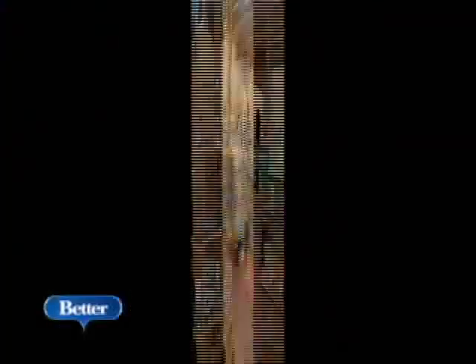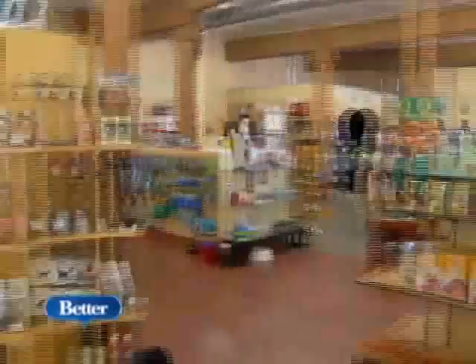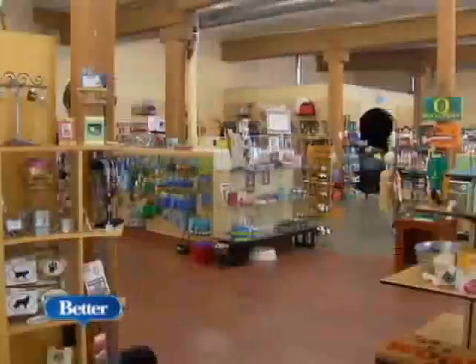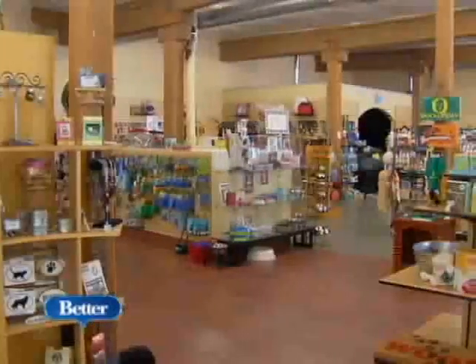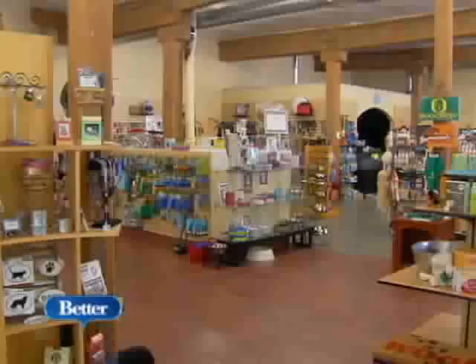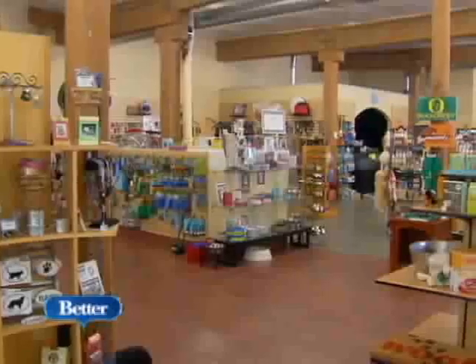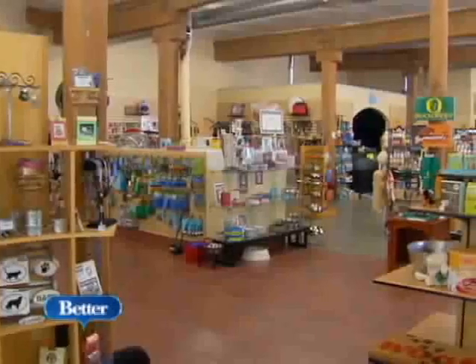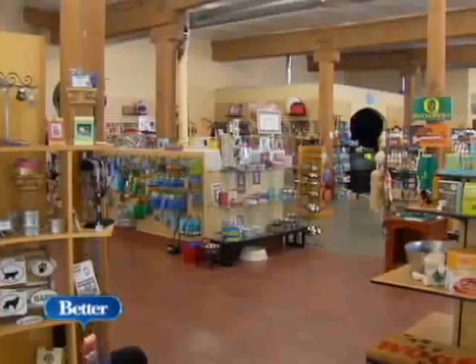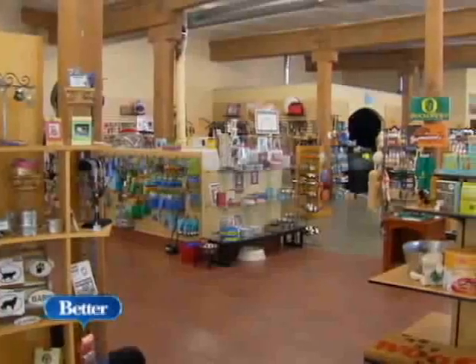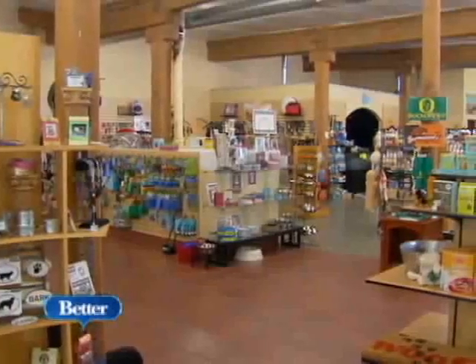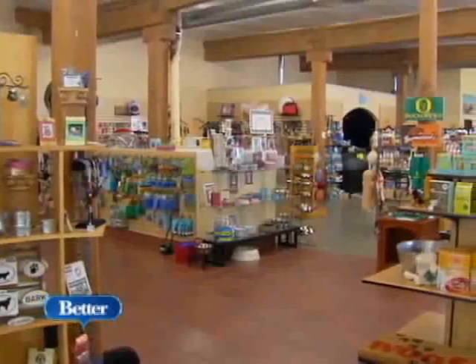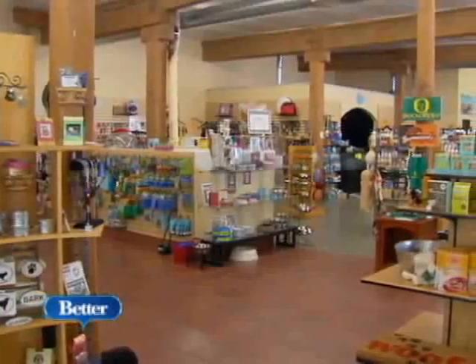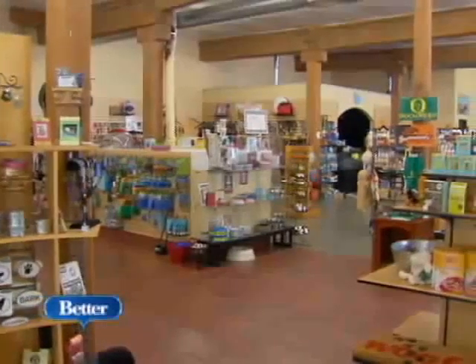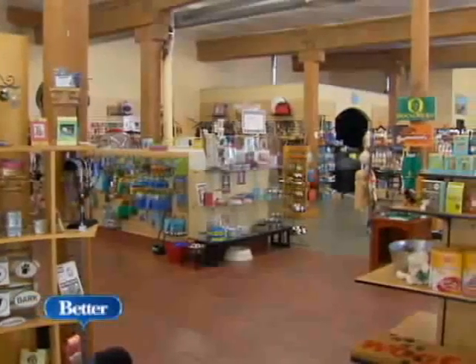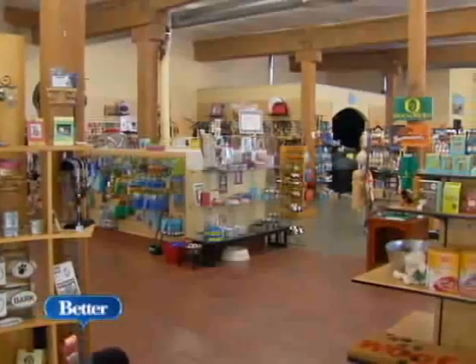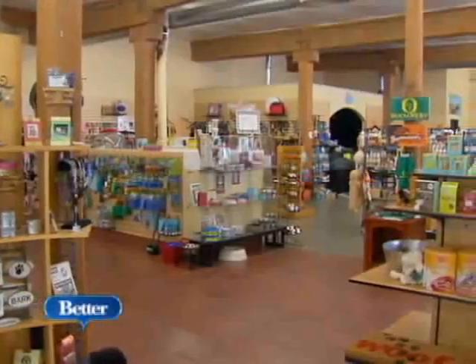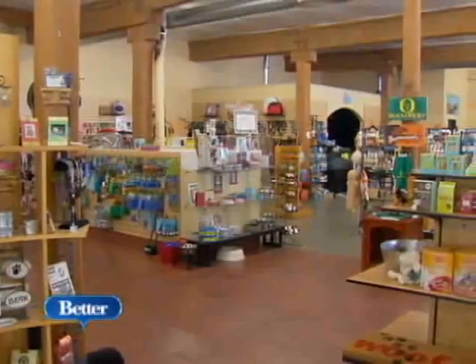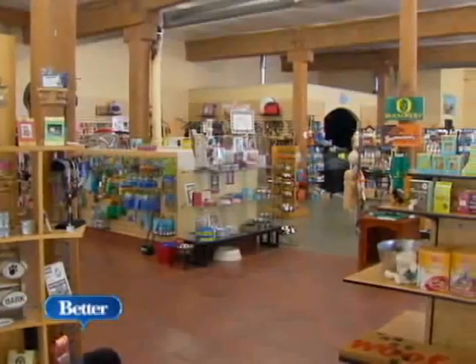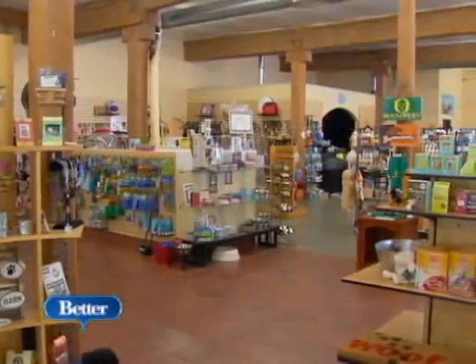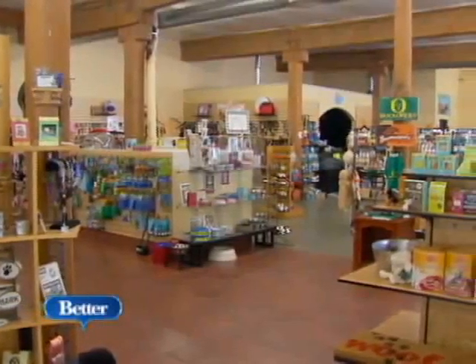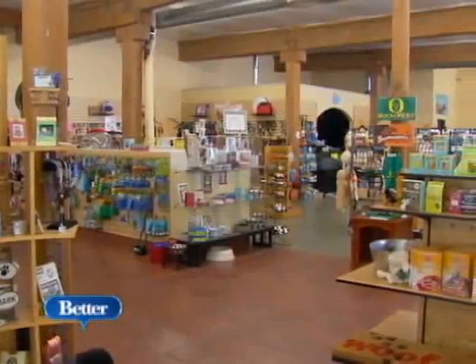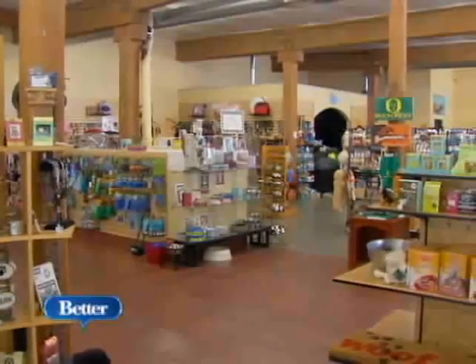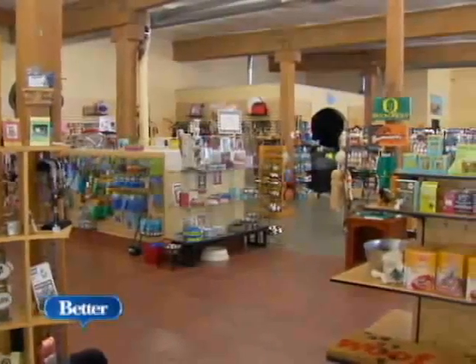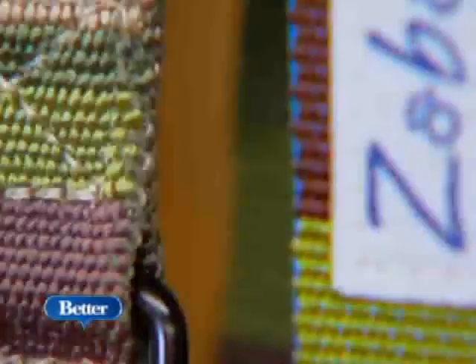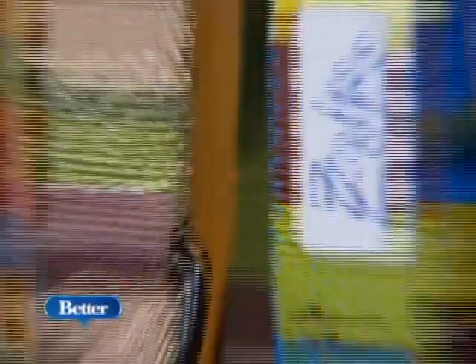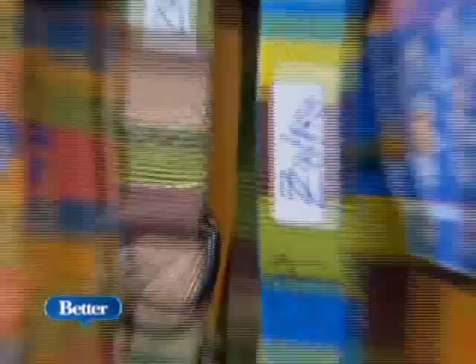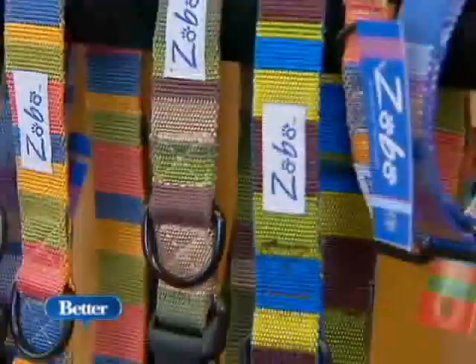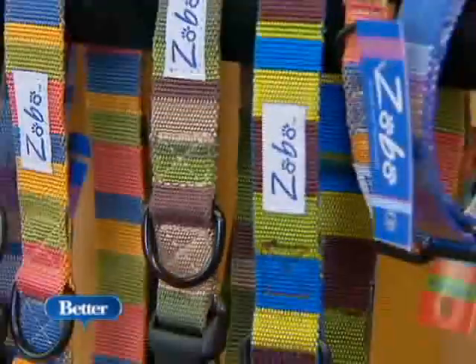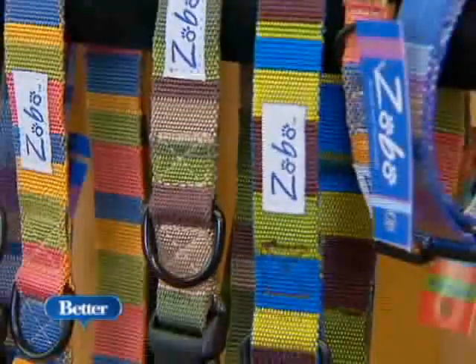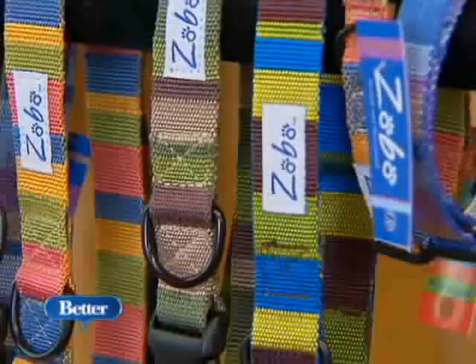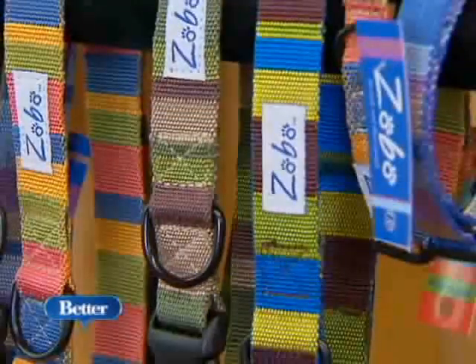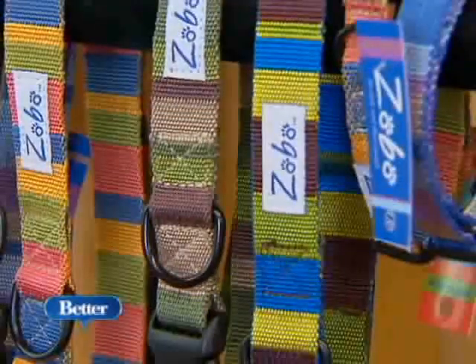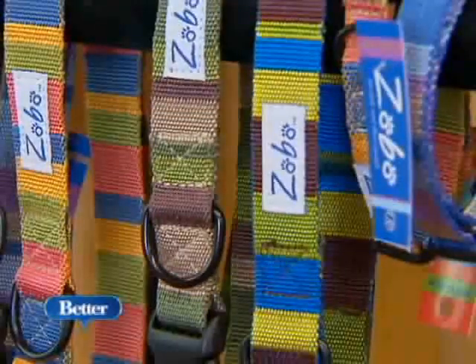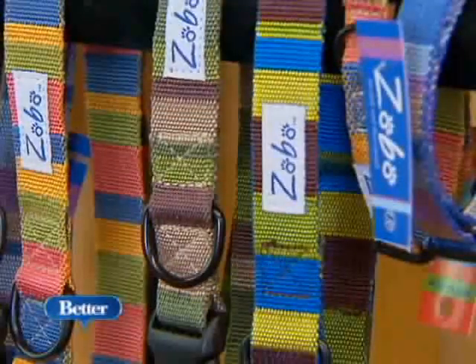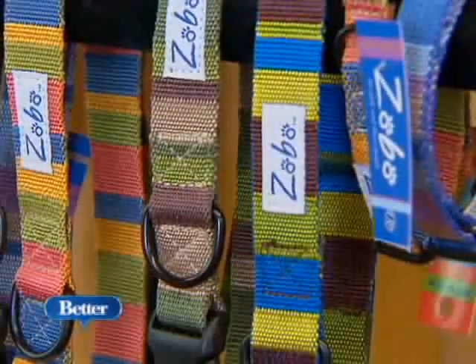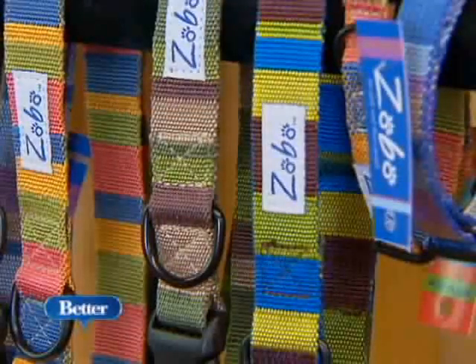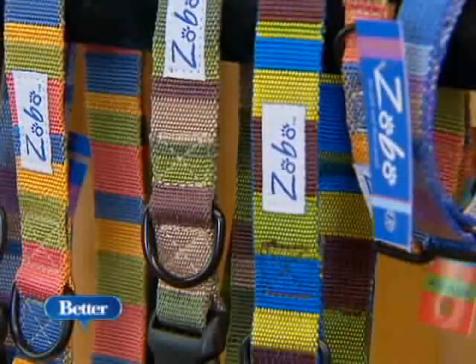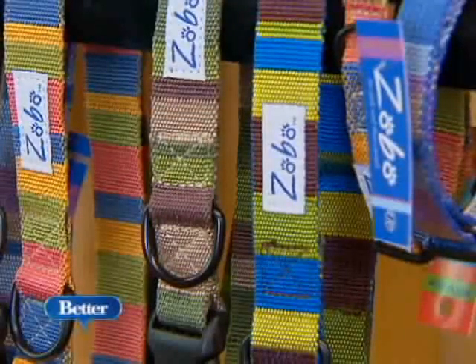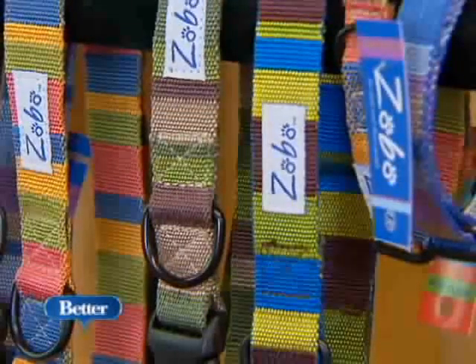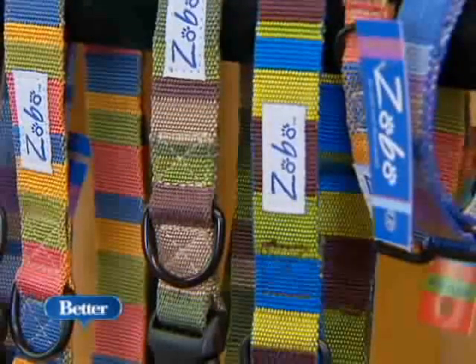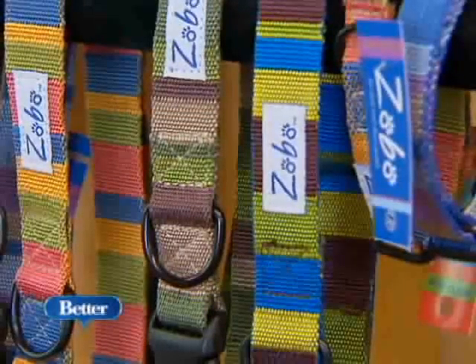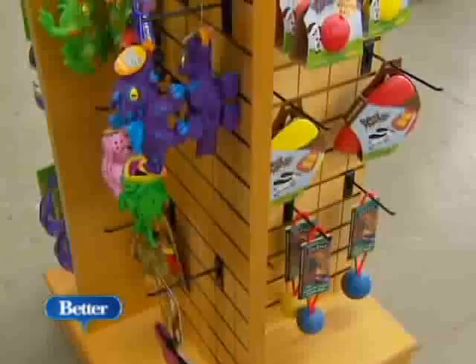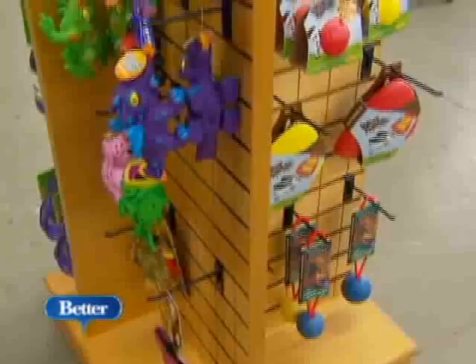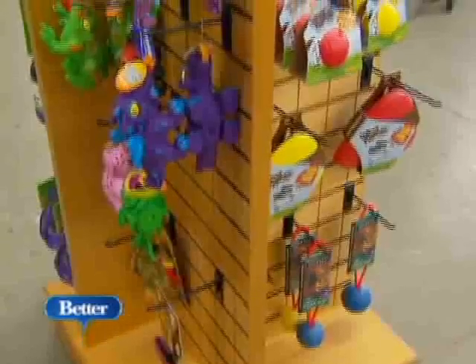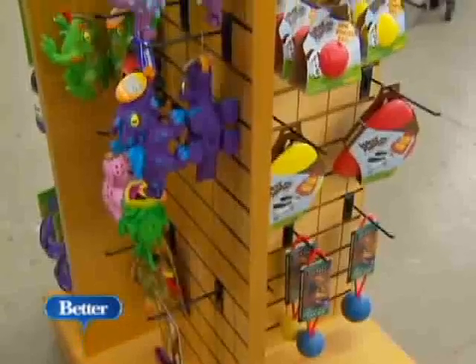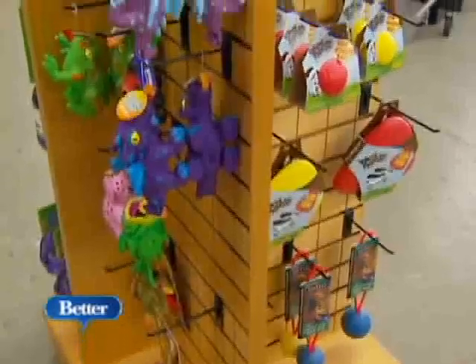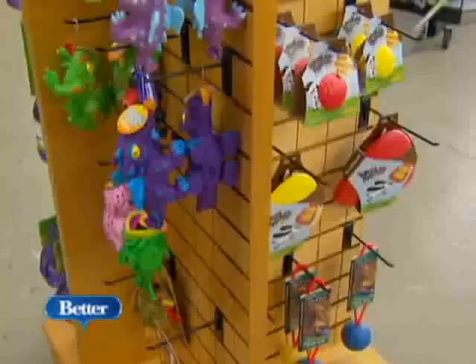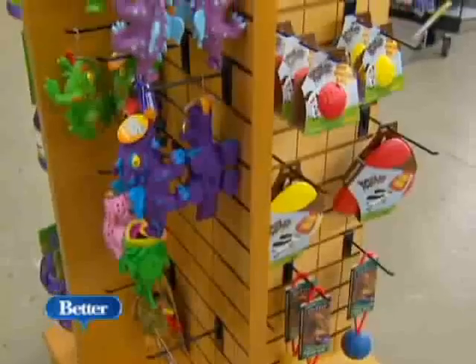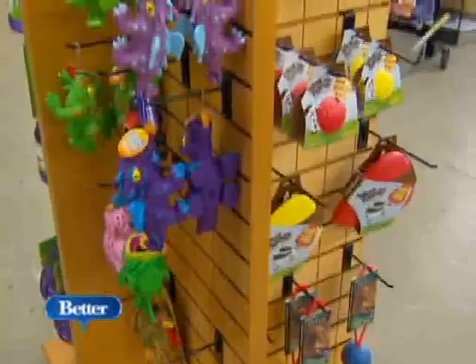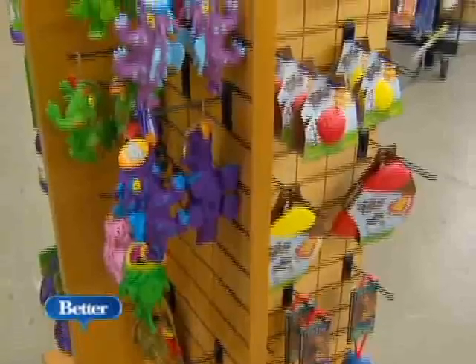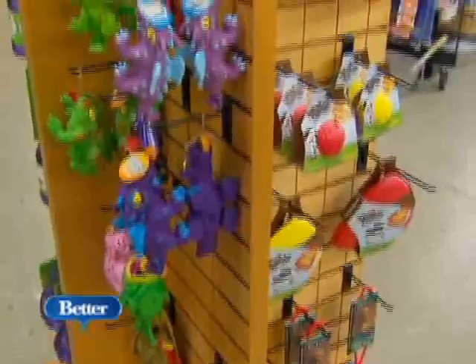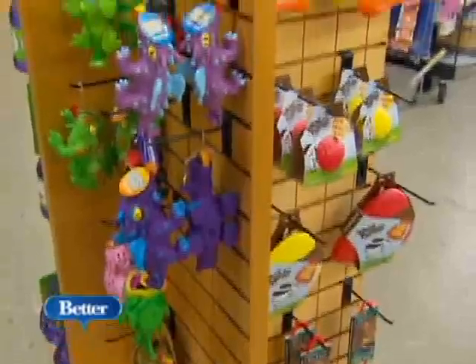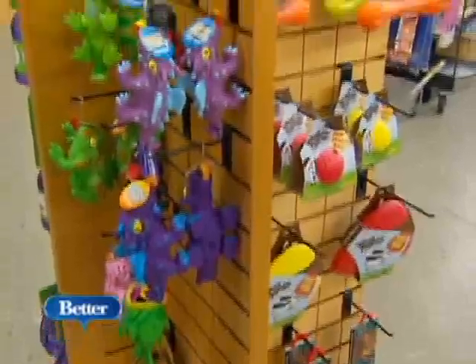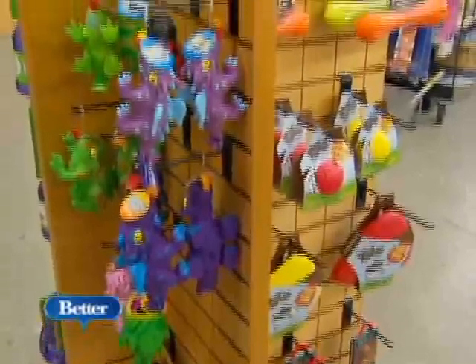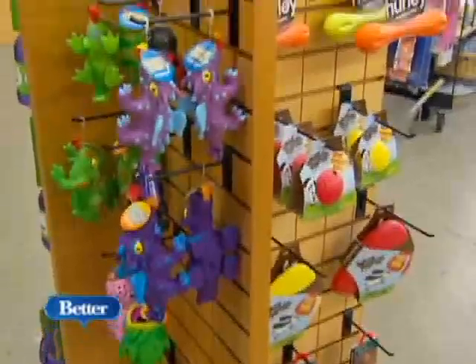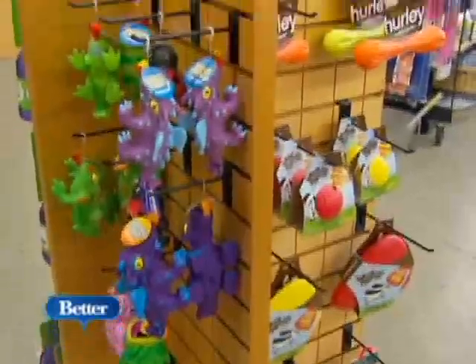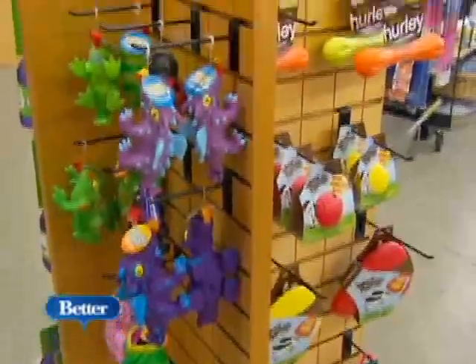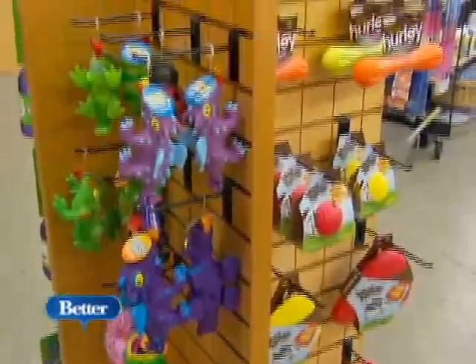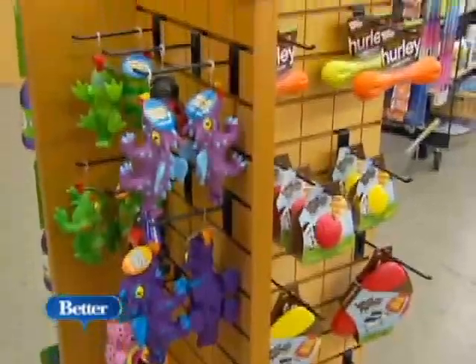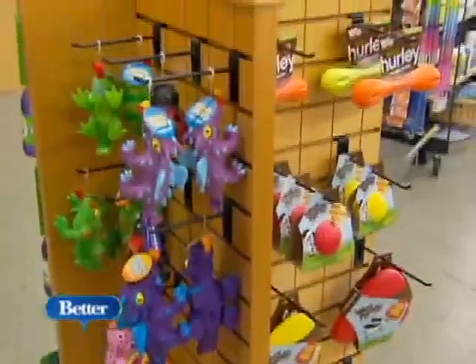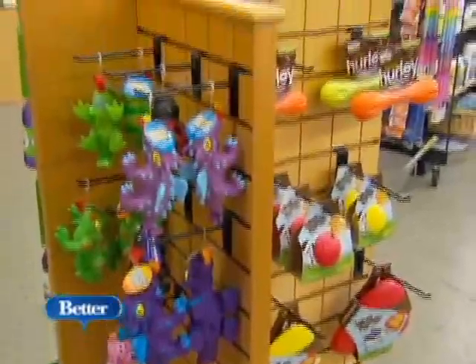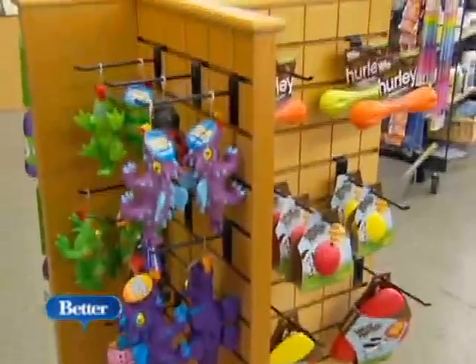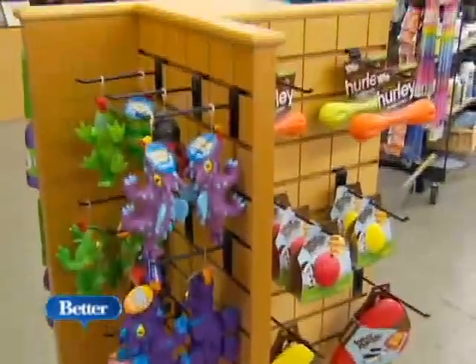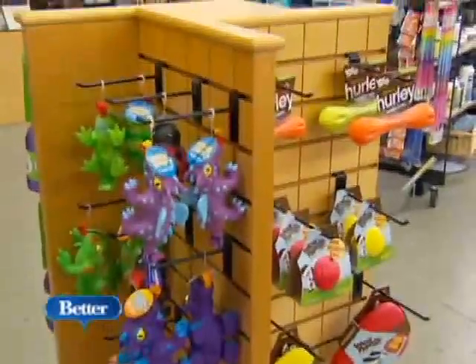At pet stores like Urban Fauna, you'll still find bright summer collars and leashes, but the top sellers this season are toys.